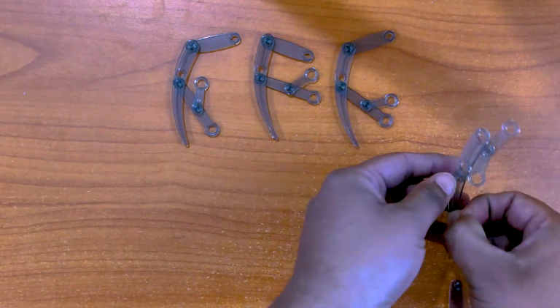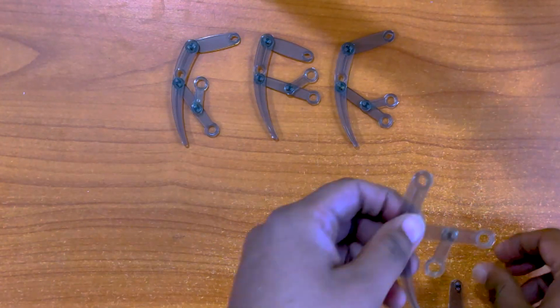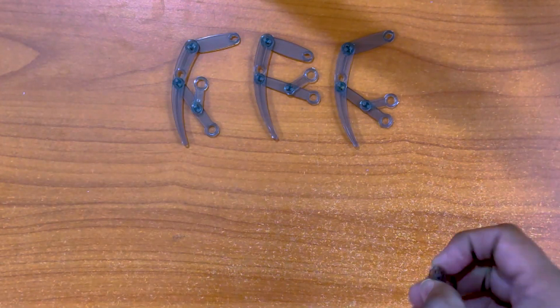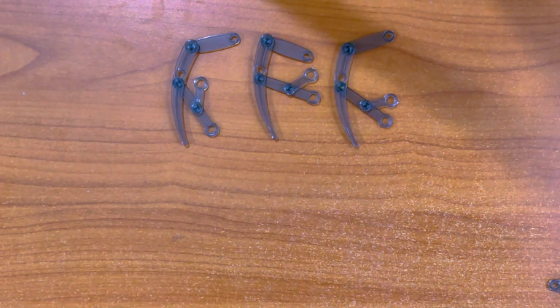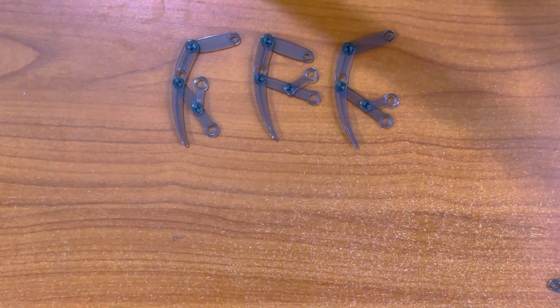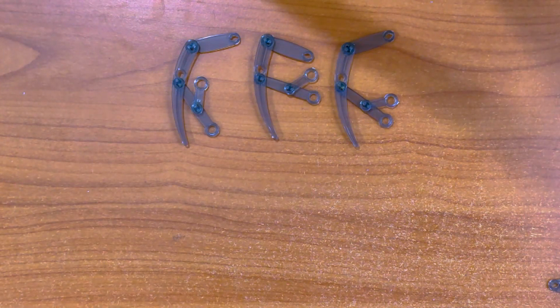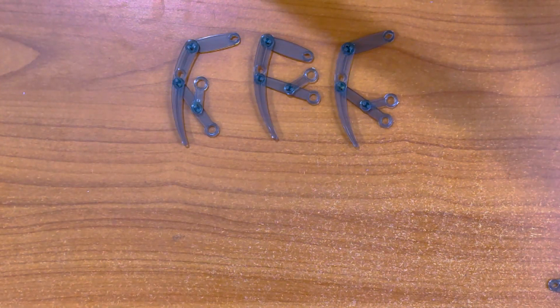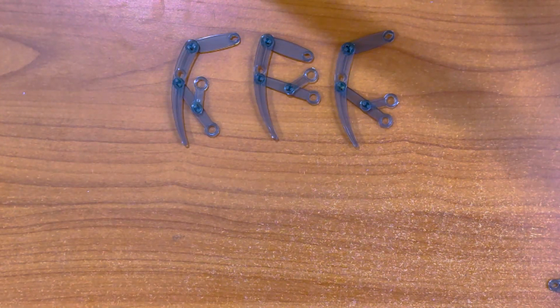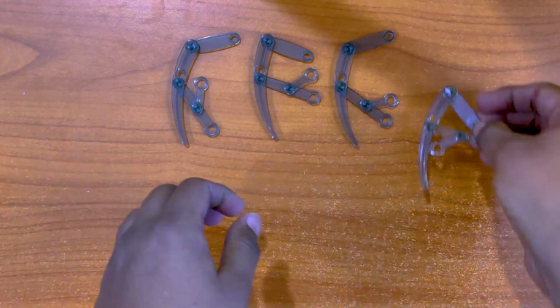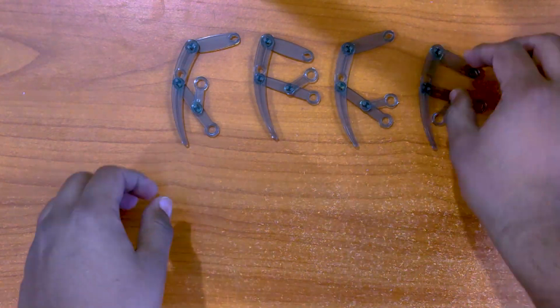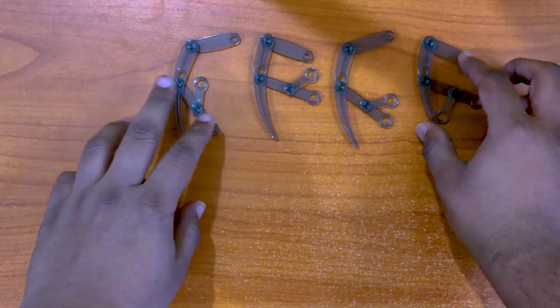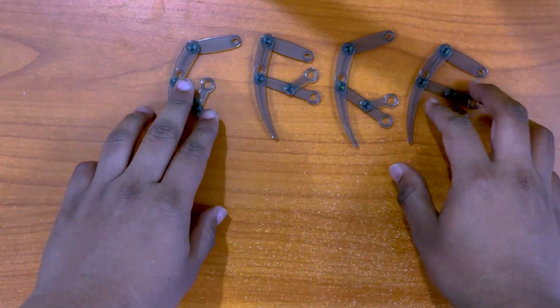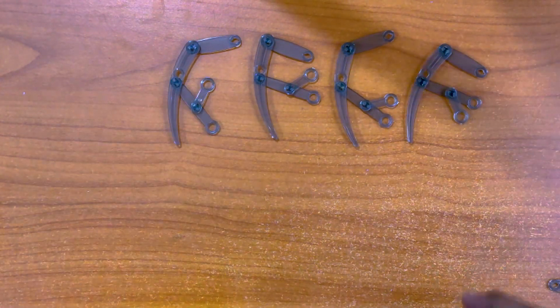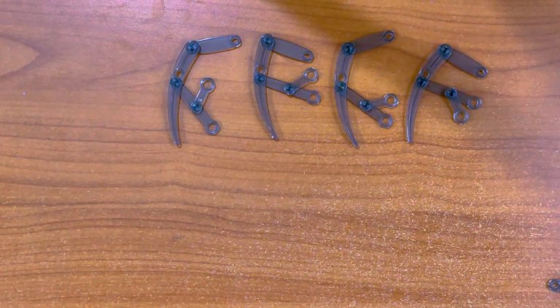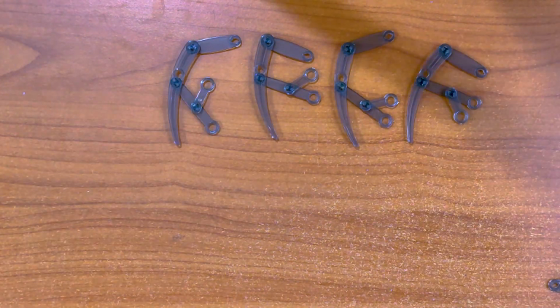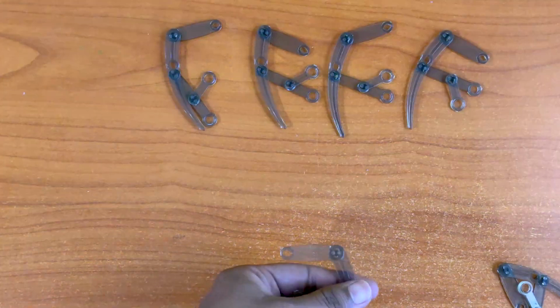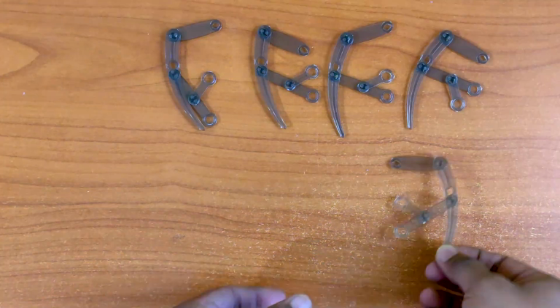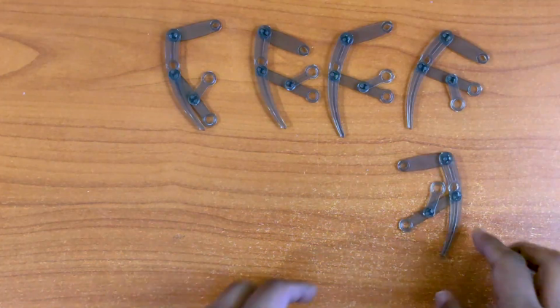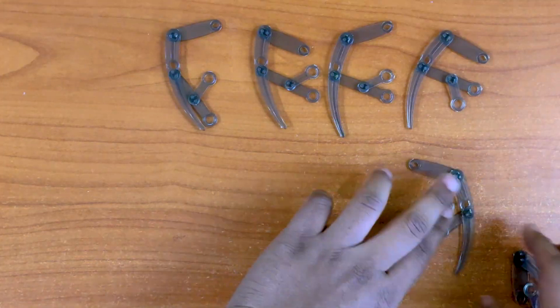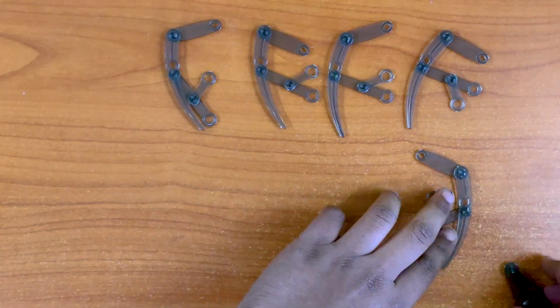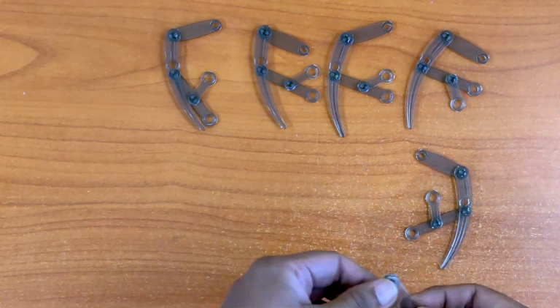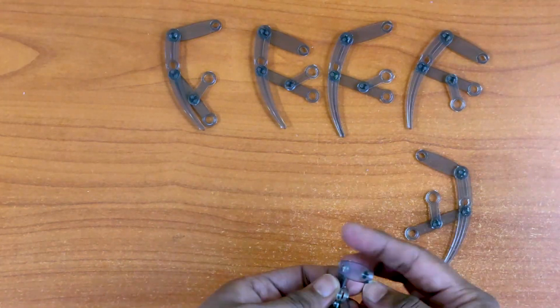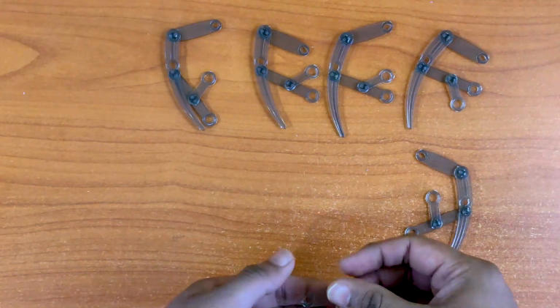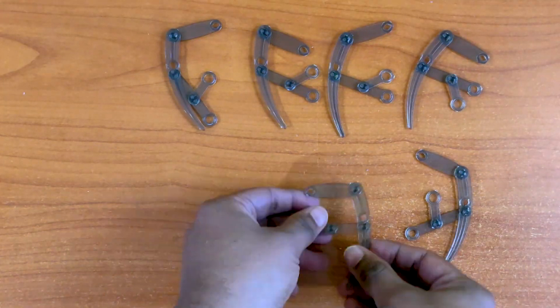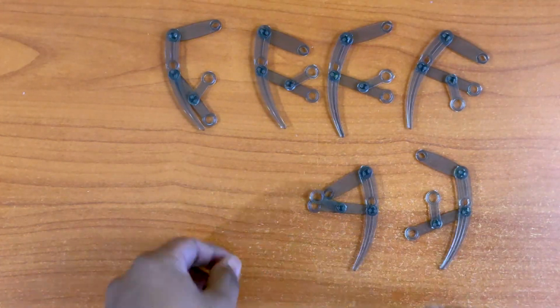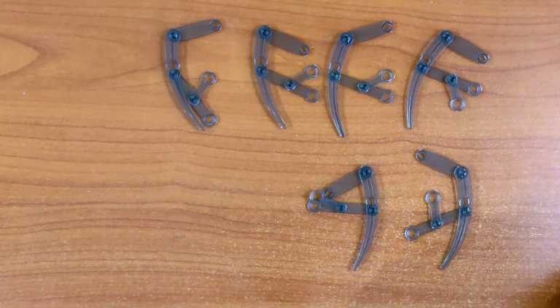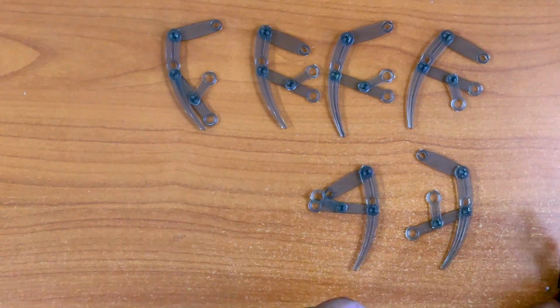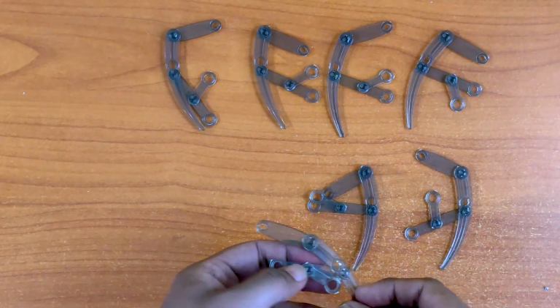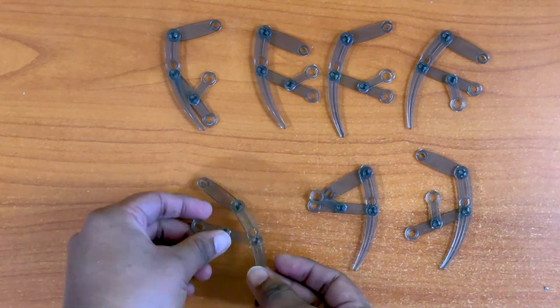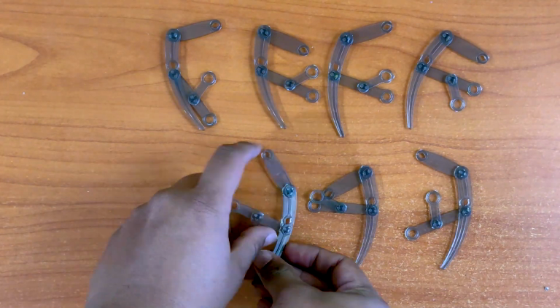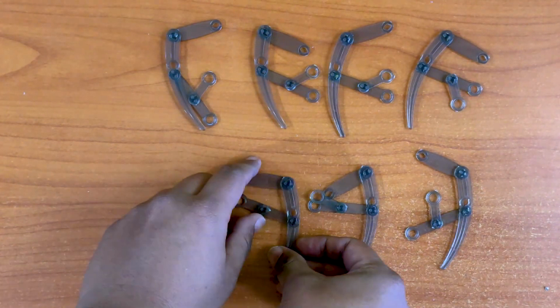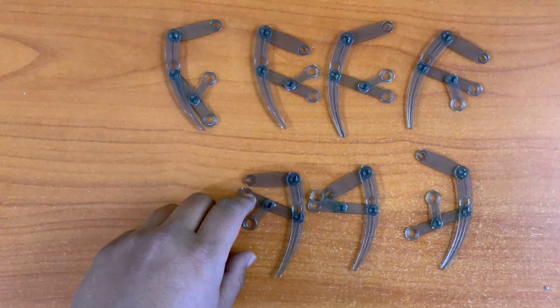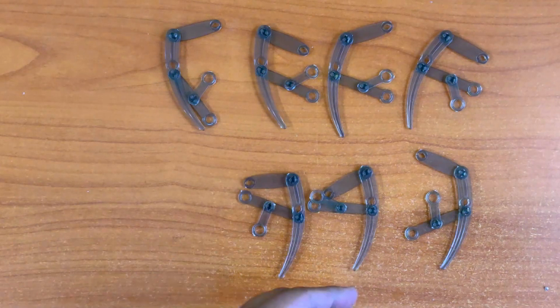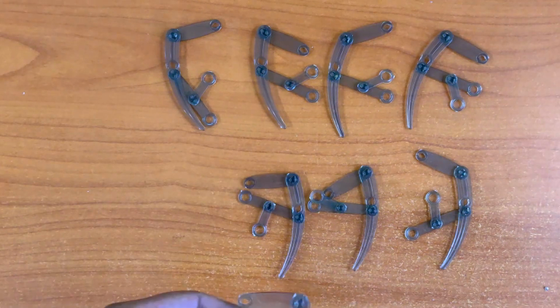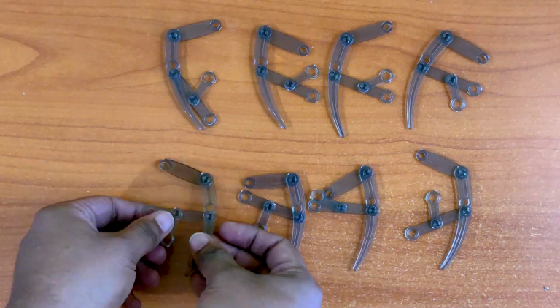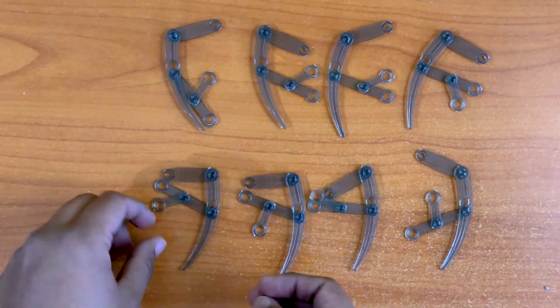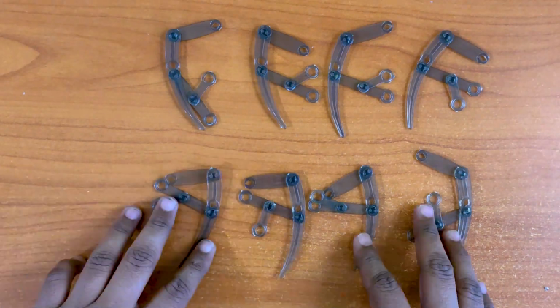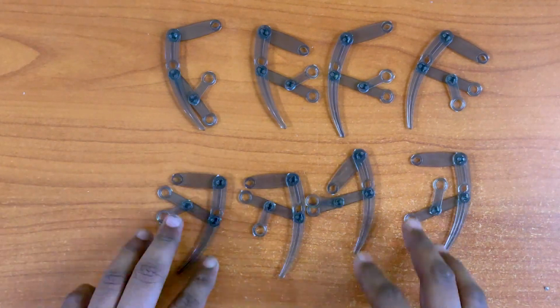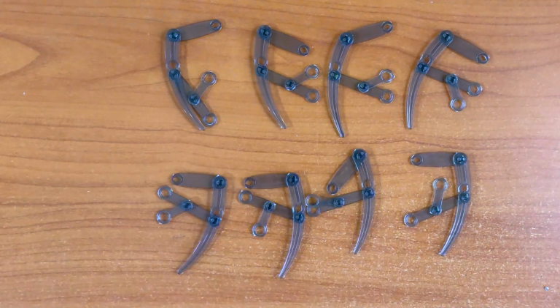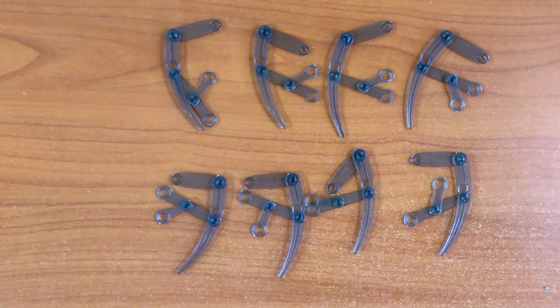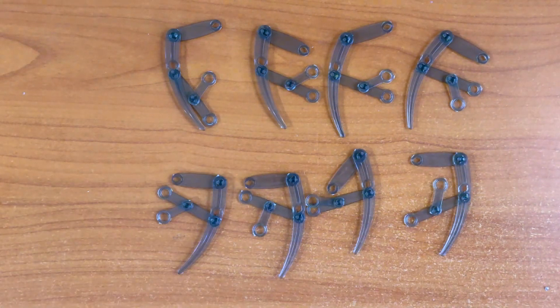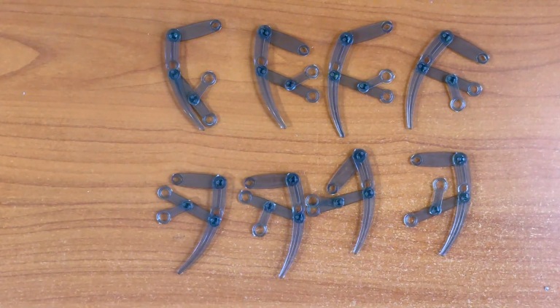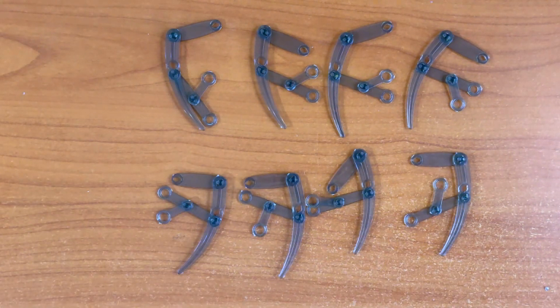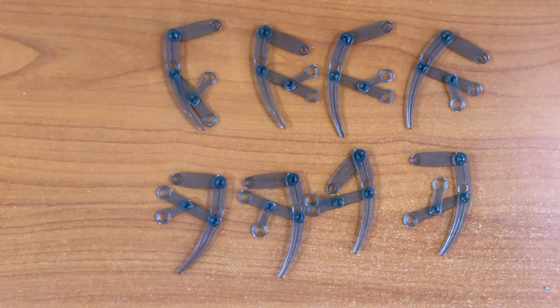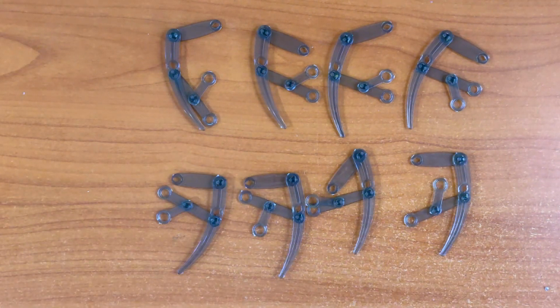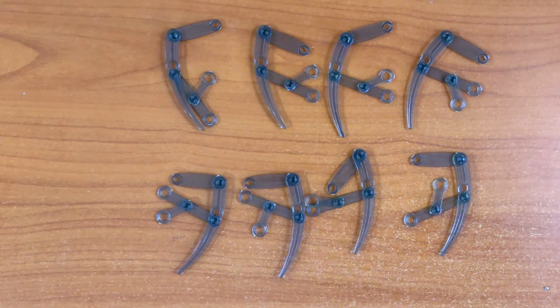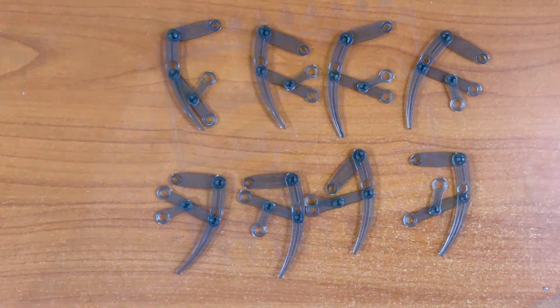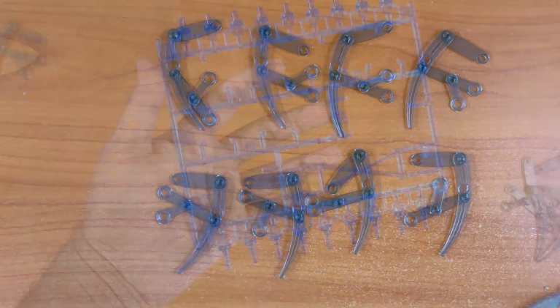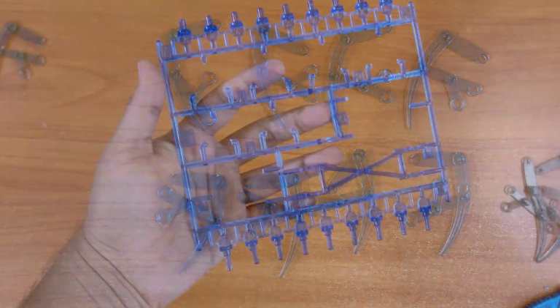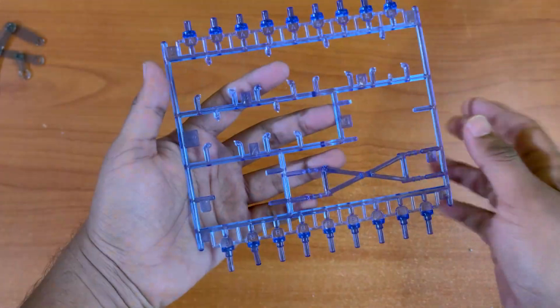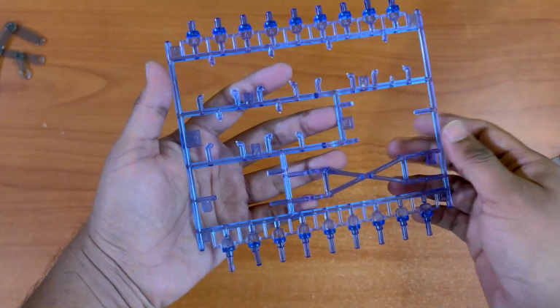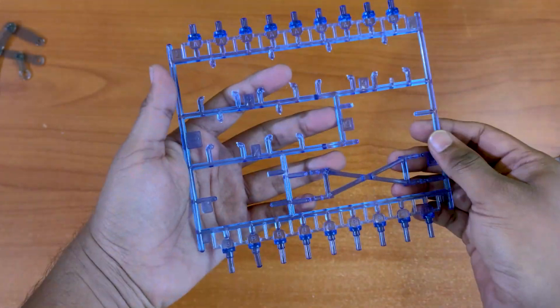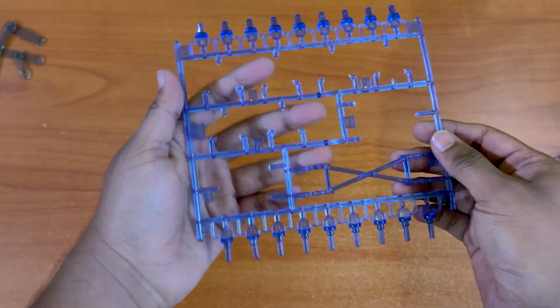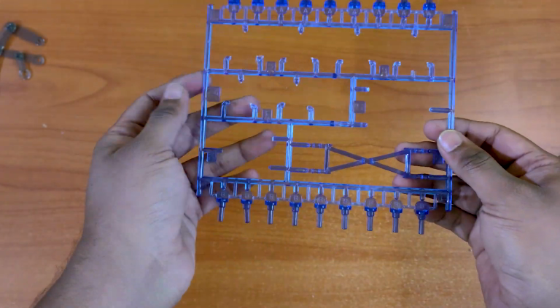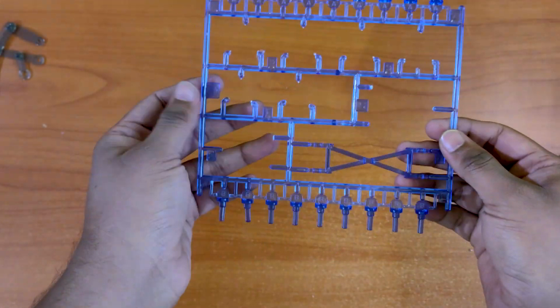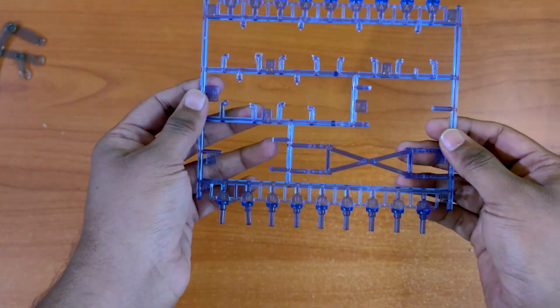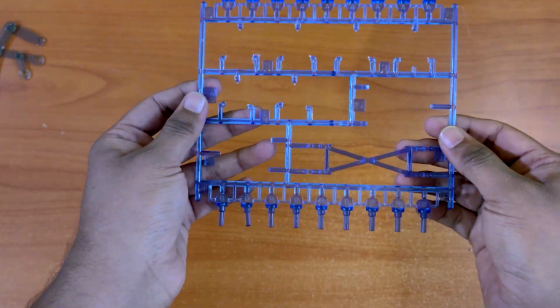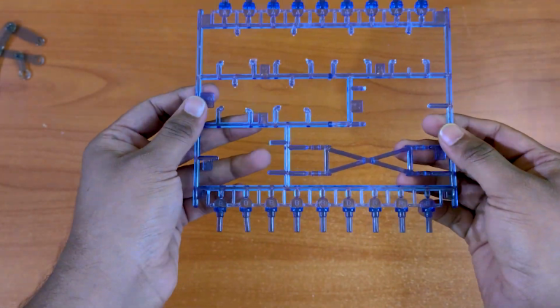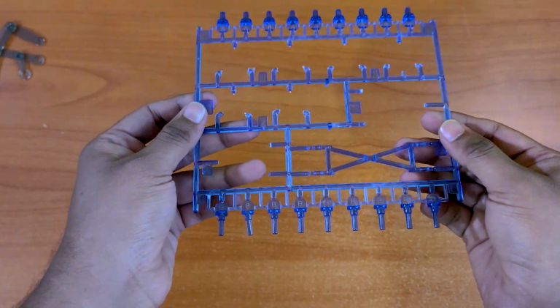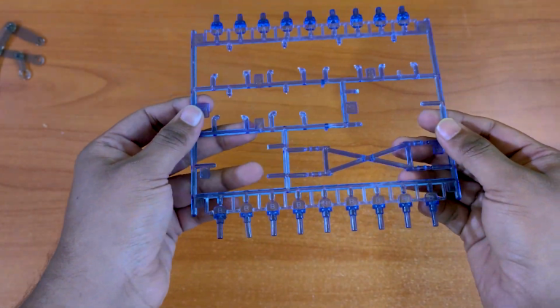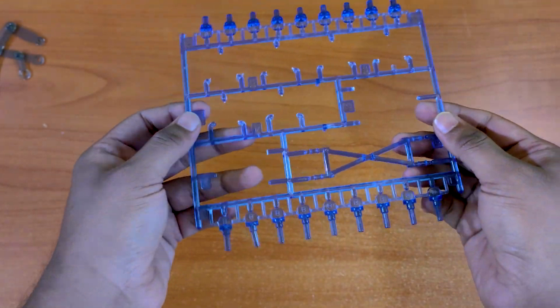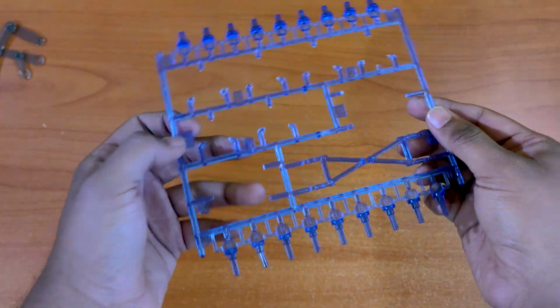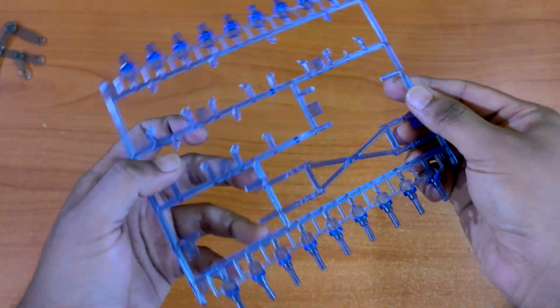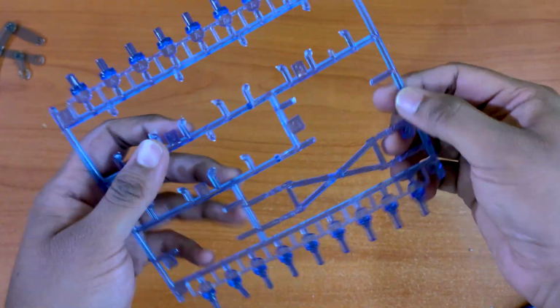We now have all eight legs. Let's put them onto the pegs and onto the gear assembly. We will need the pegs for that, so let's get all the pegs out first.